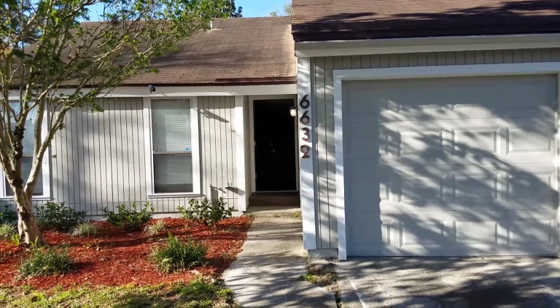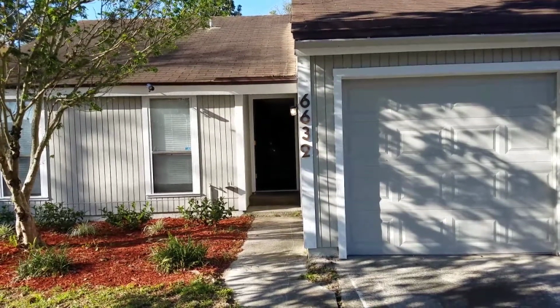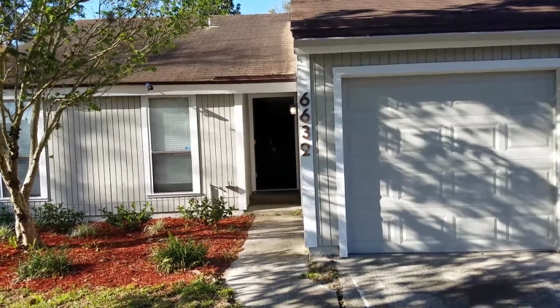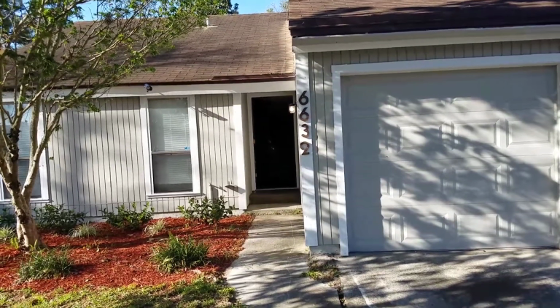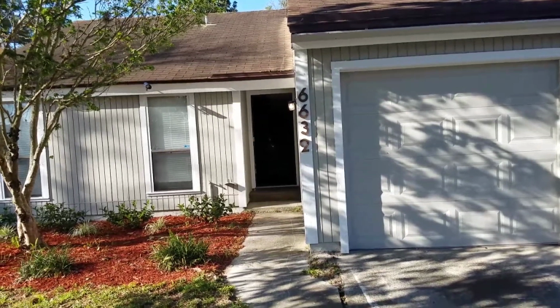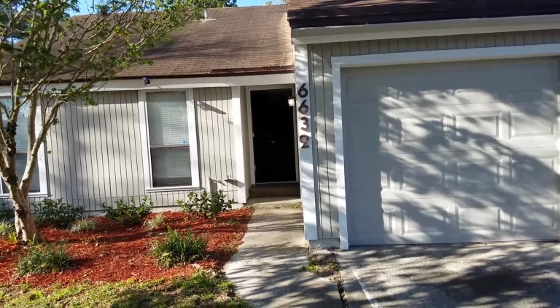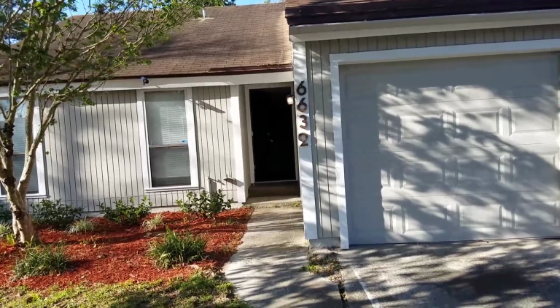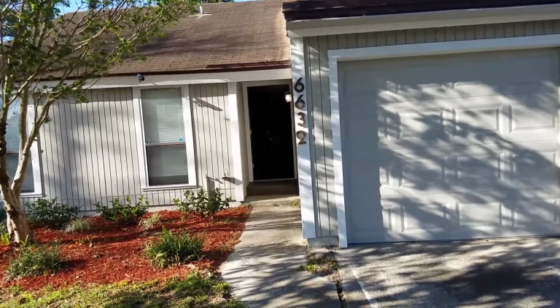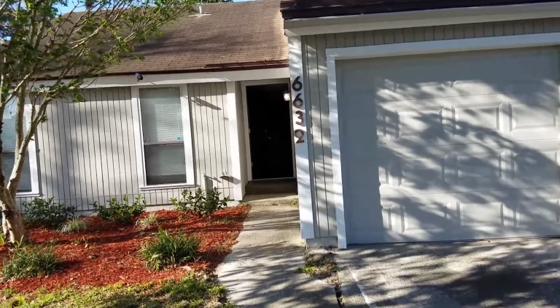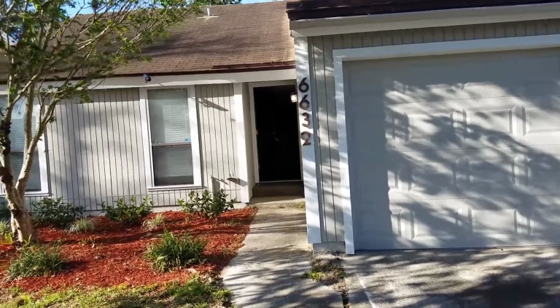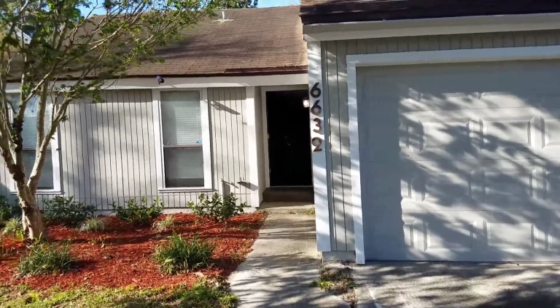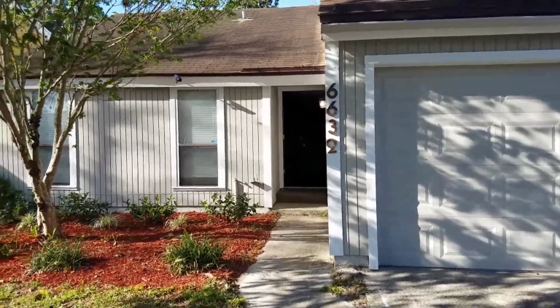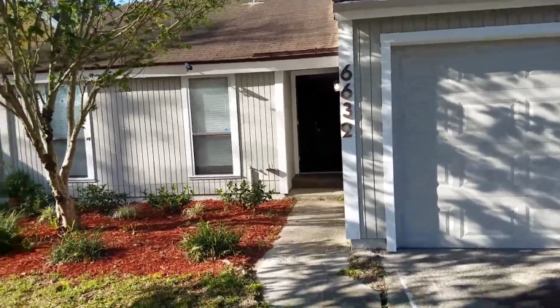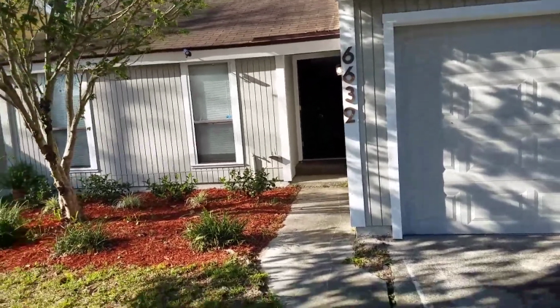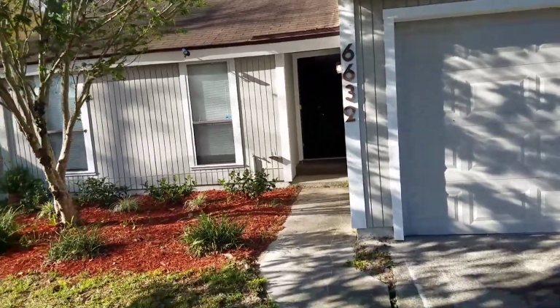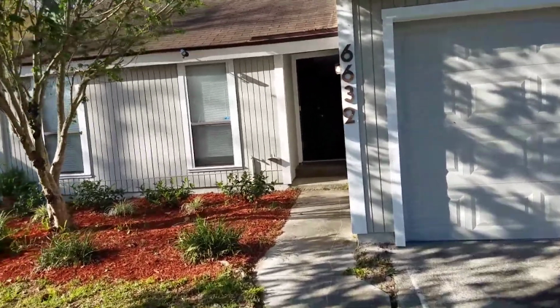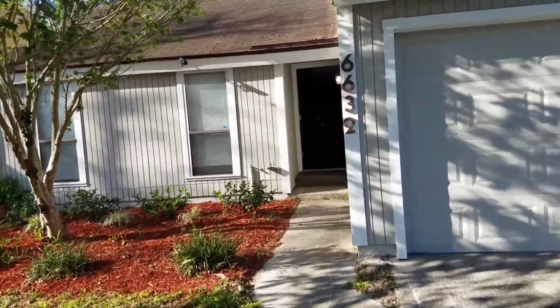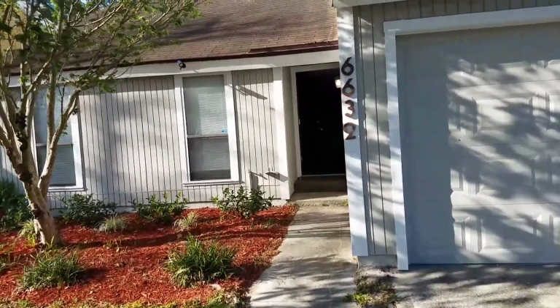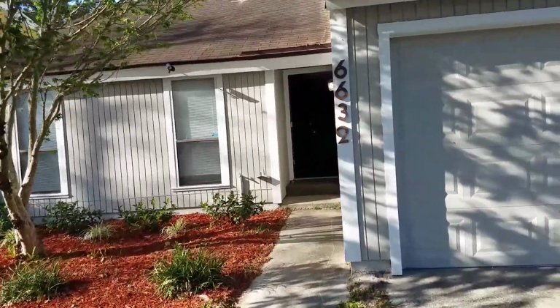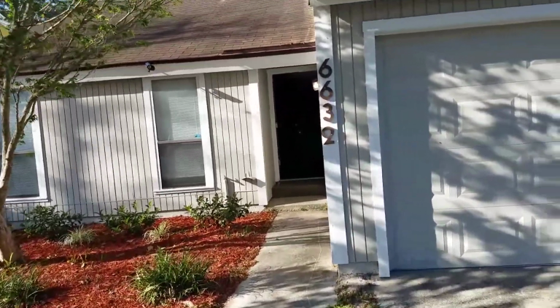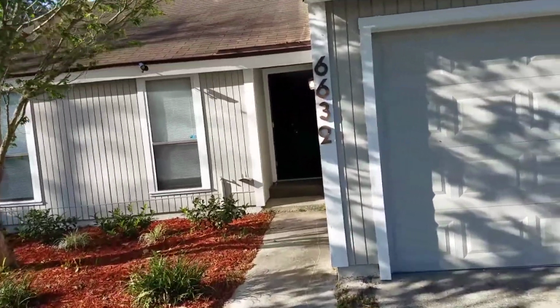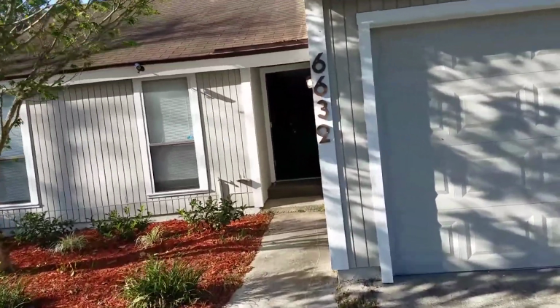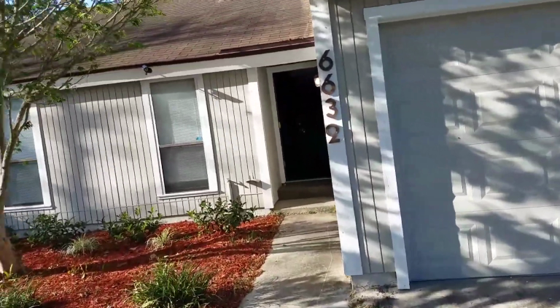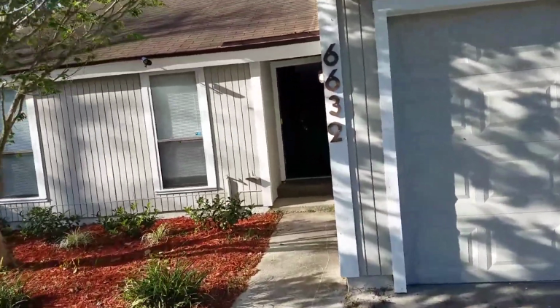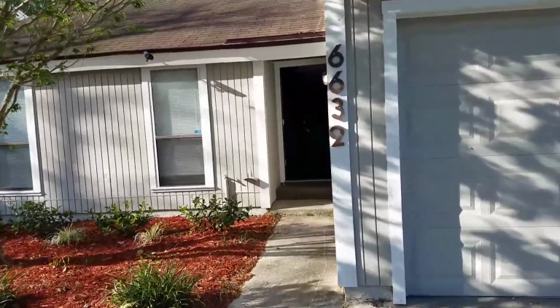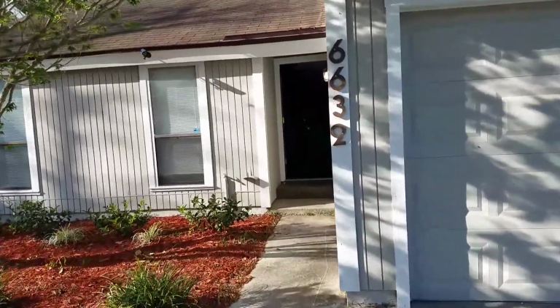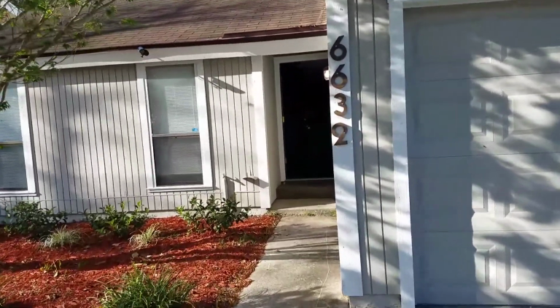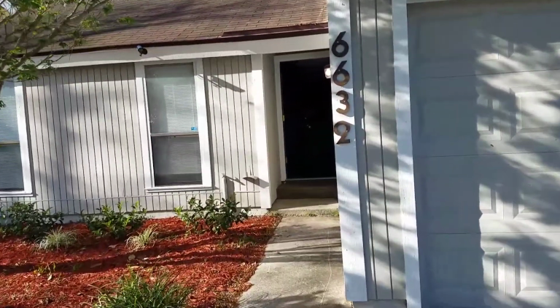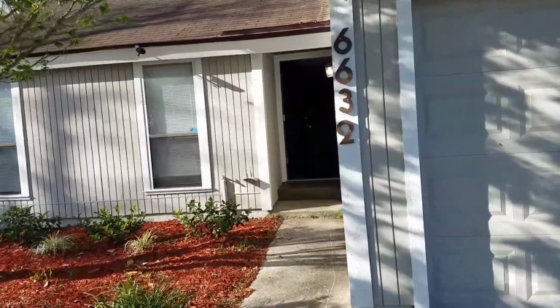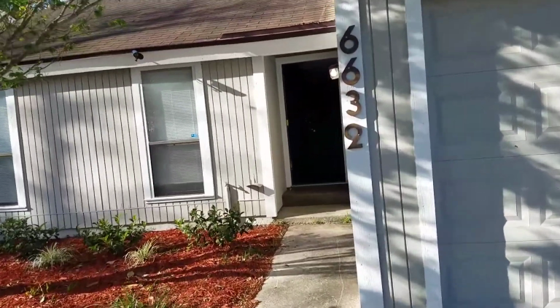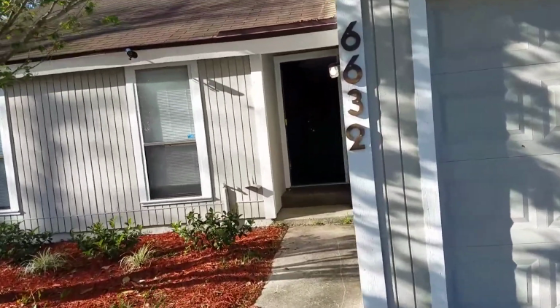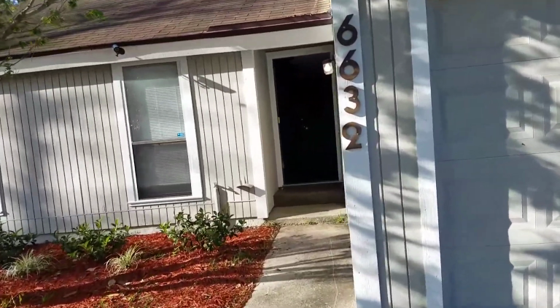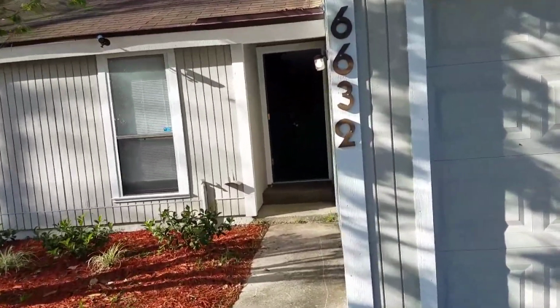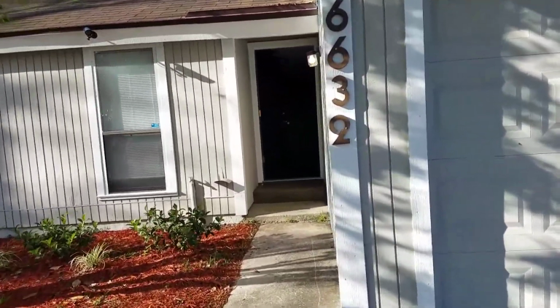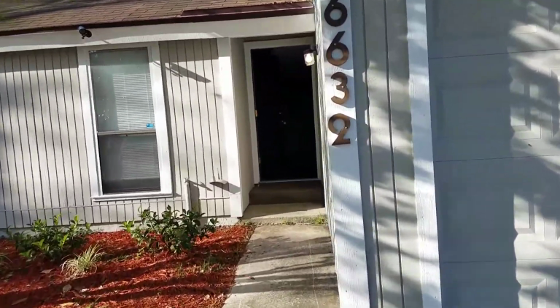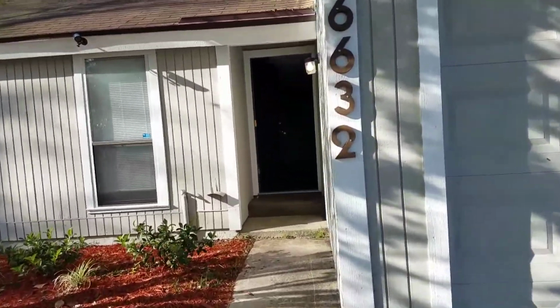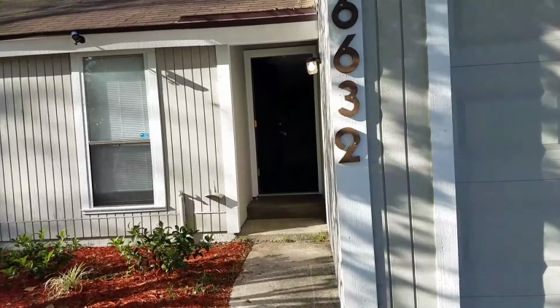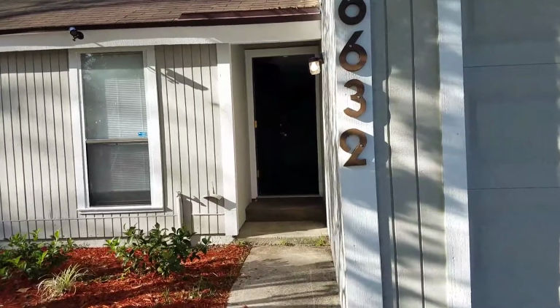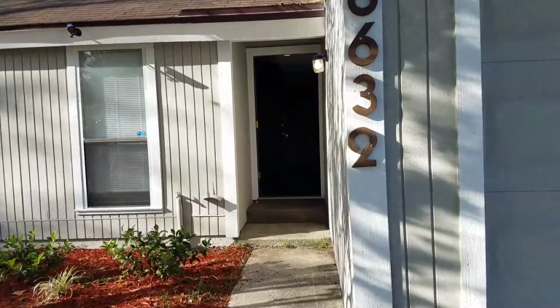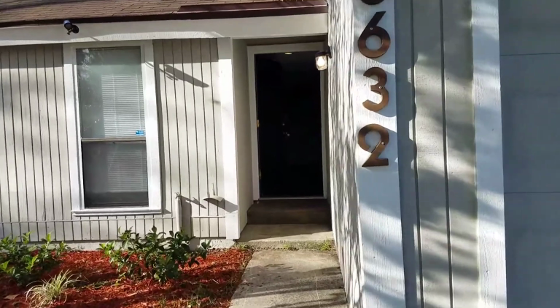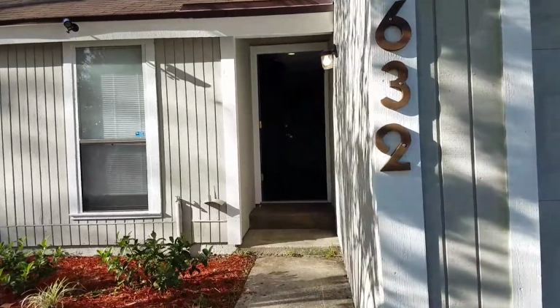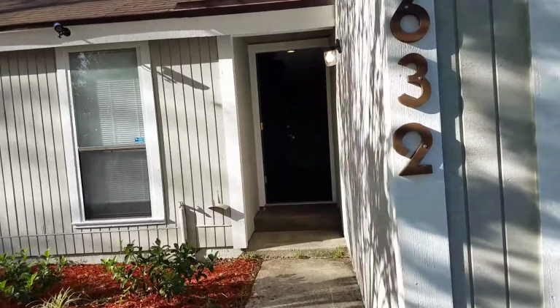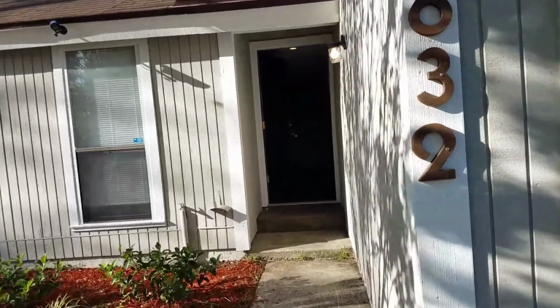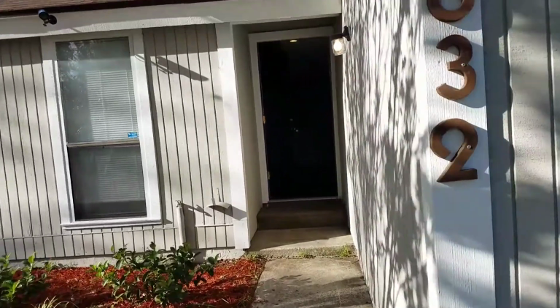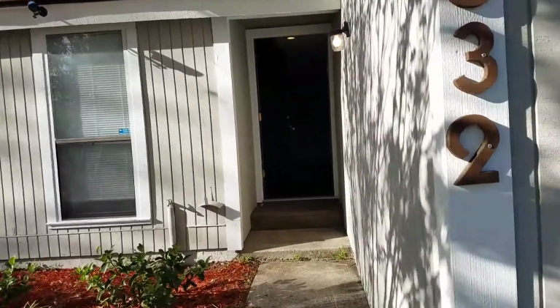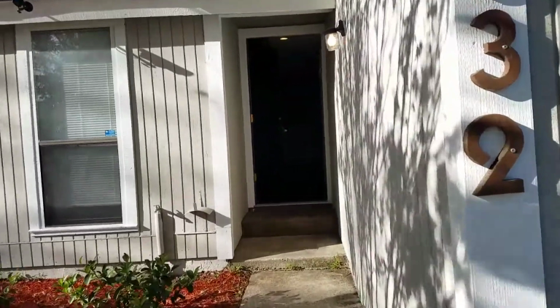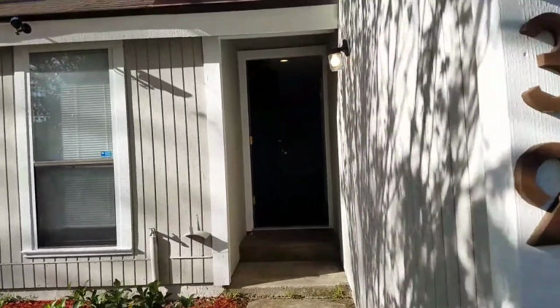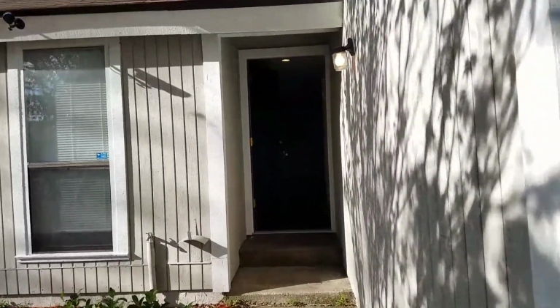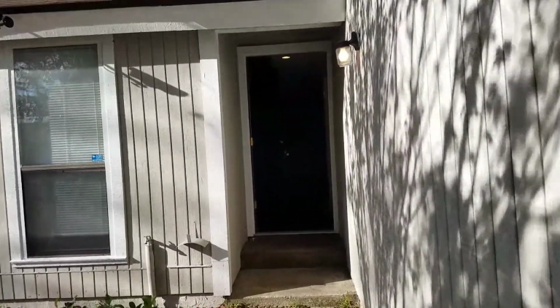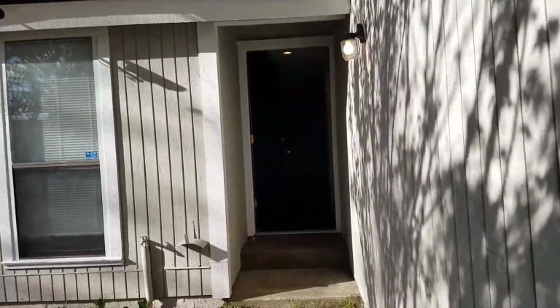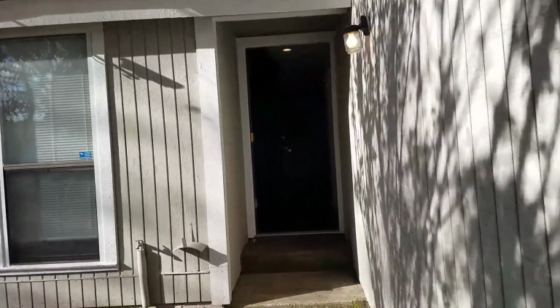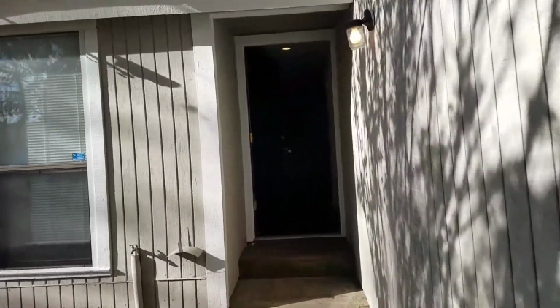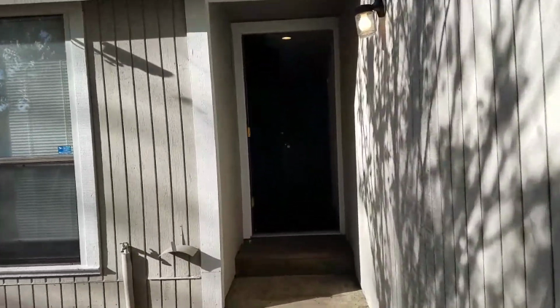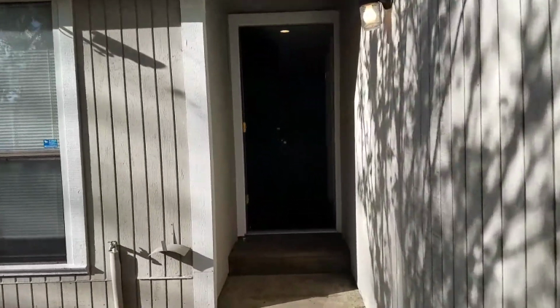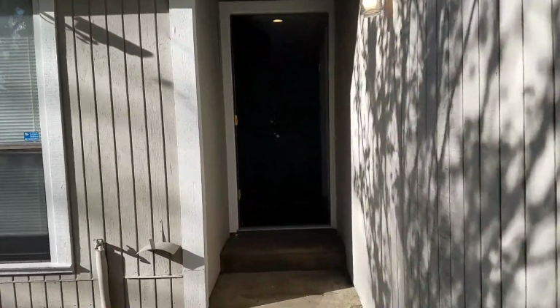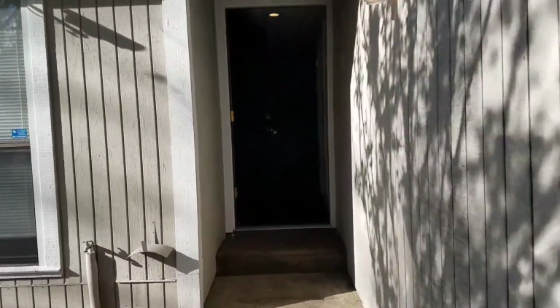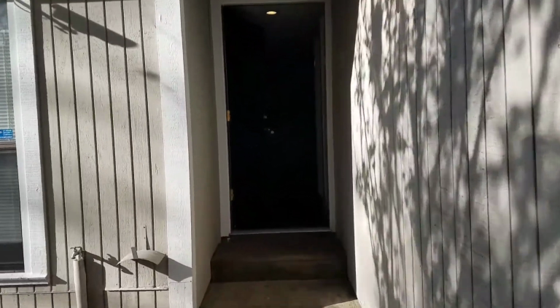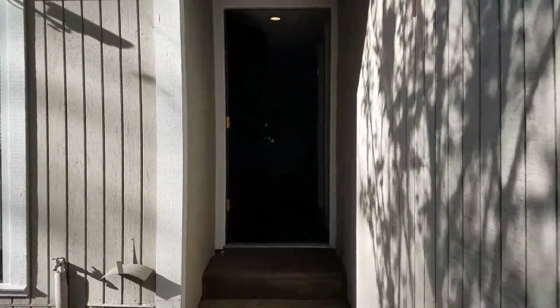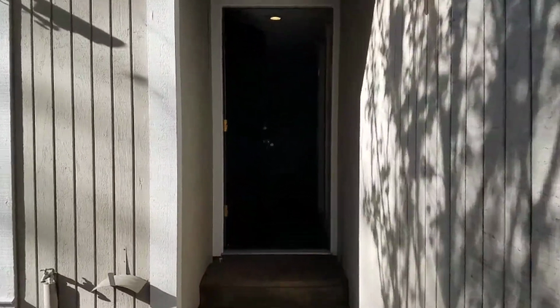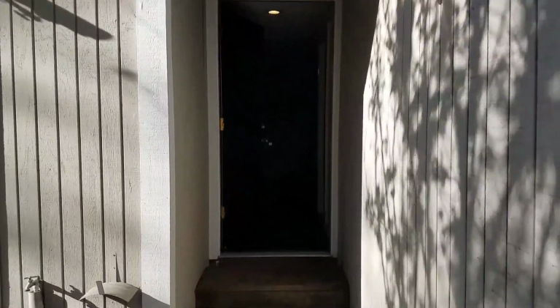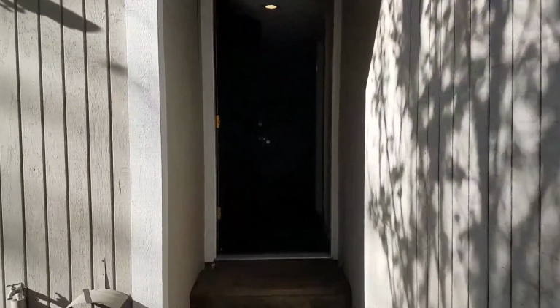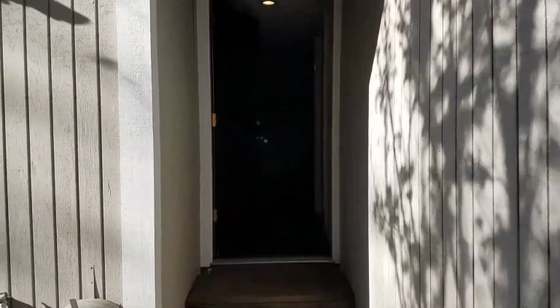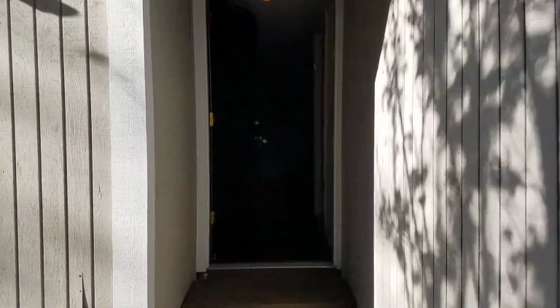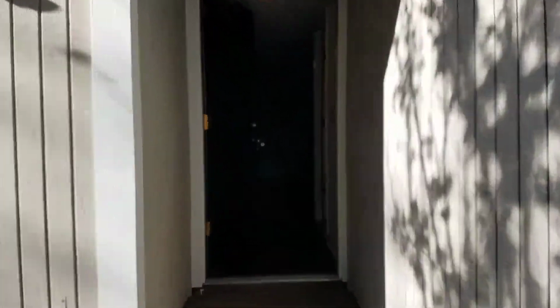Hi, this is Candace with JWB. We're here at 6632 Periwinkle Drive to do a final walk on a property turn.